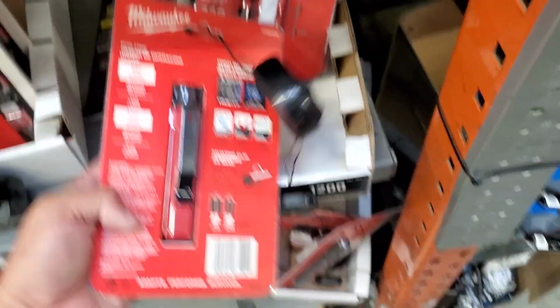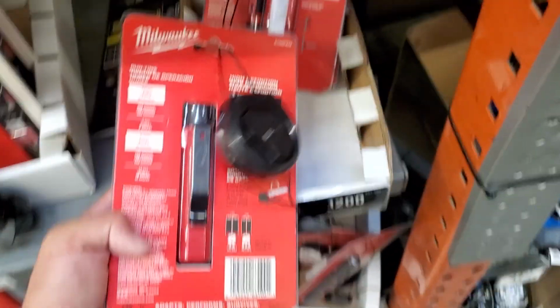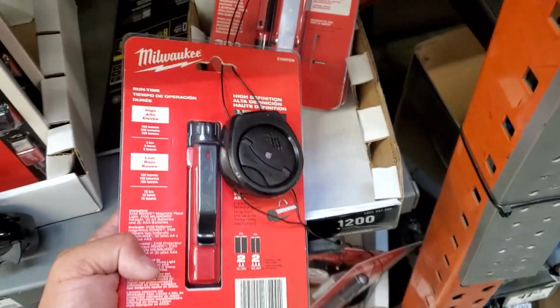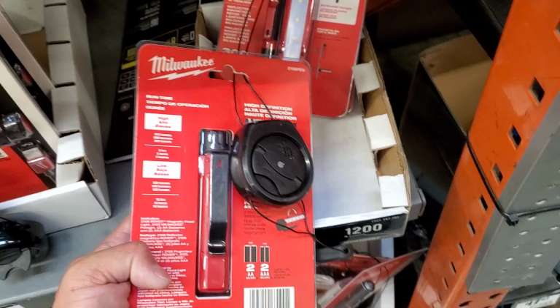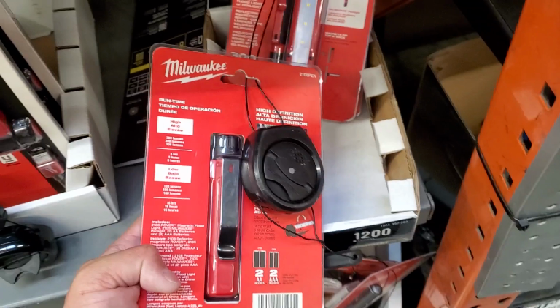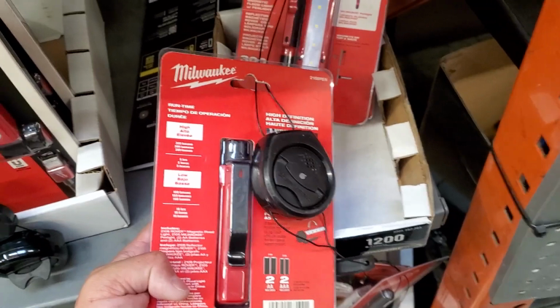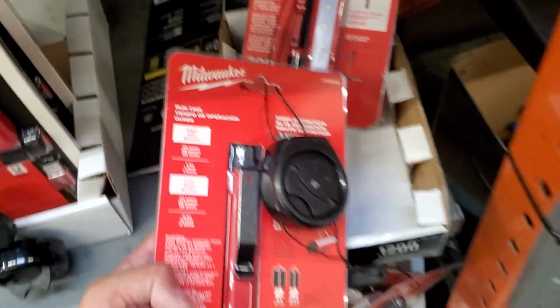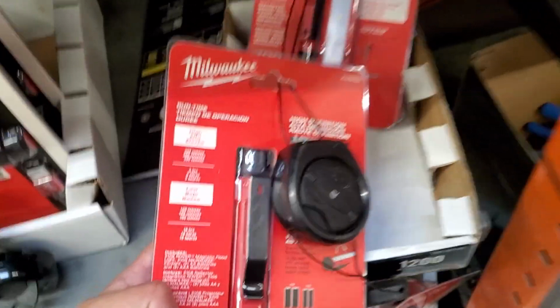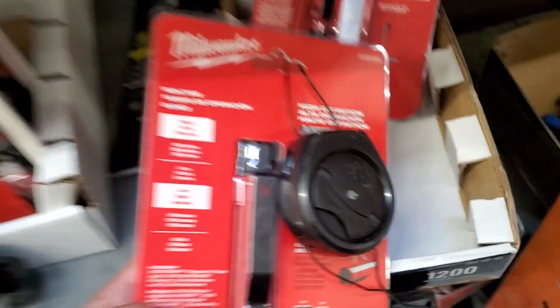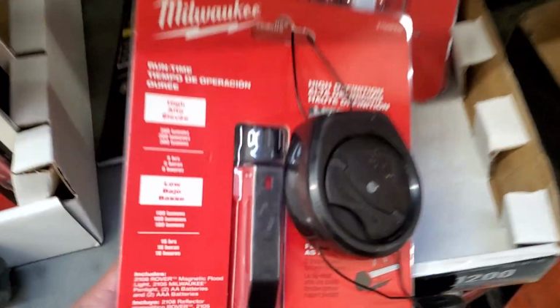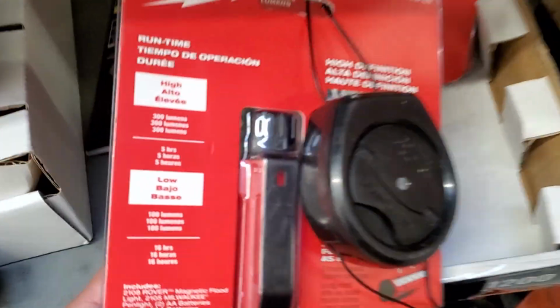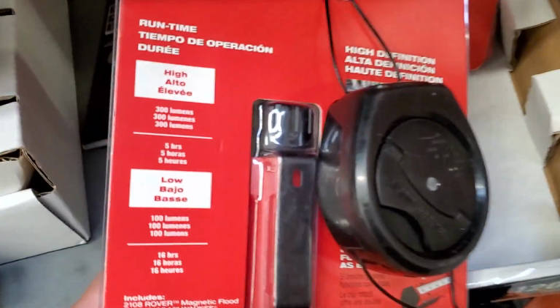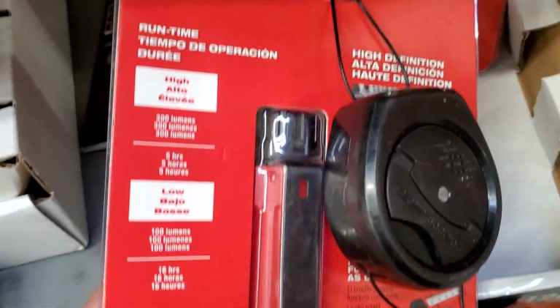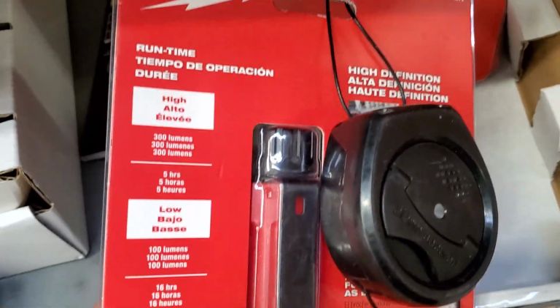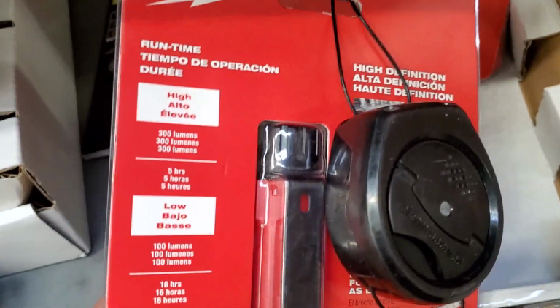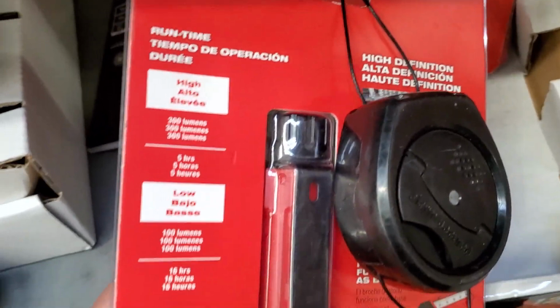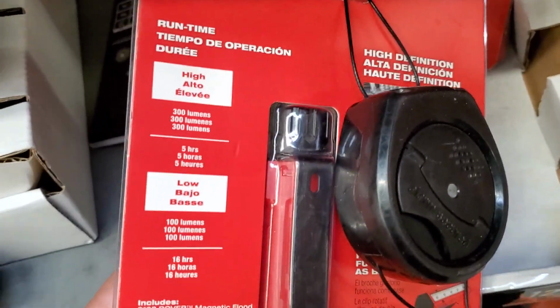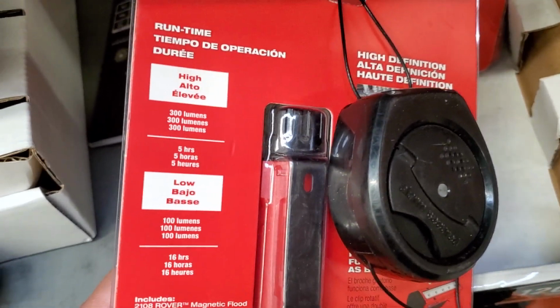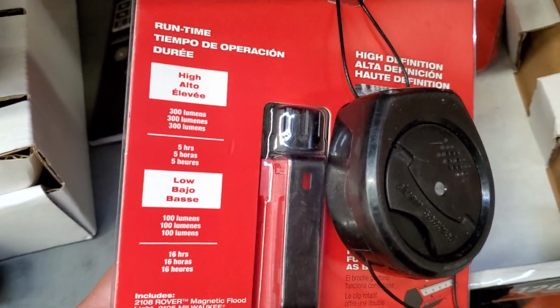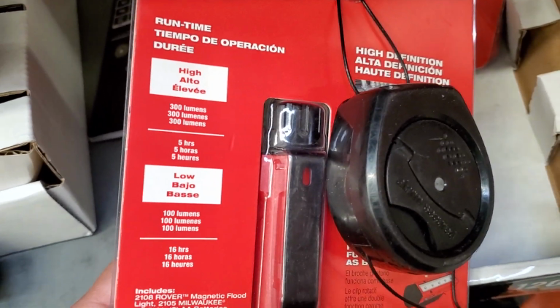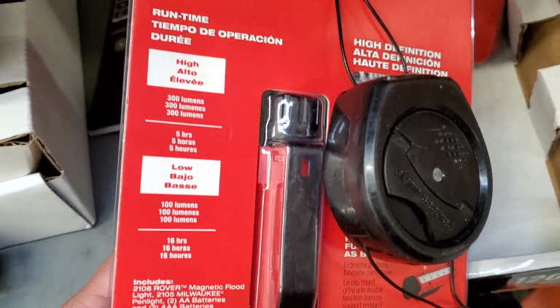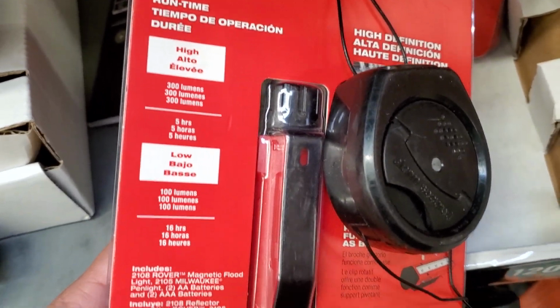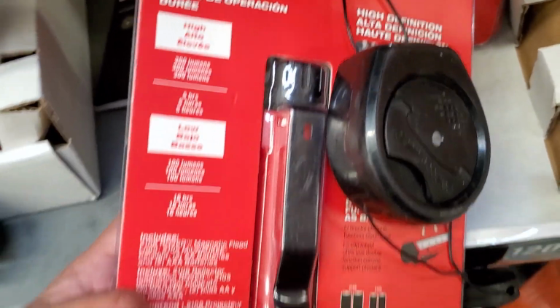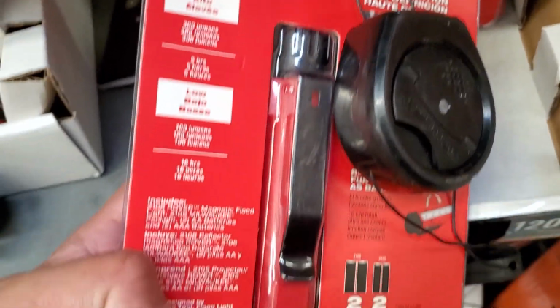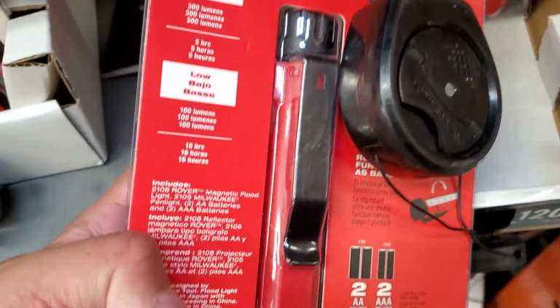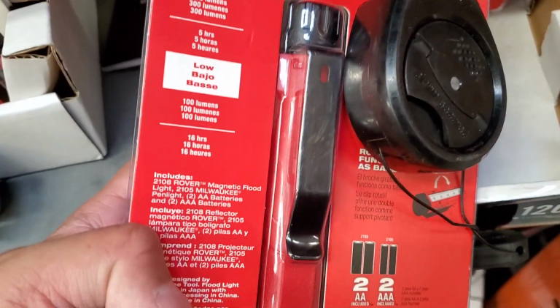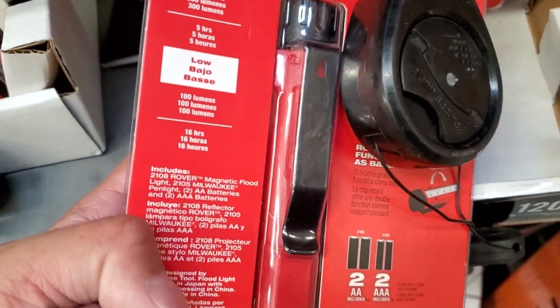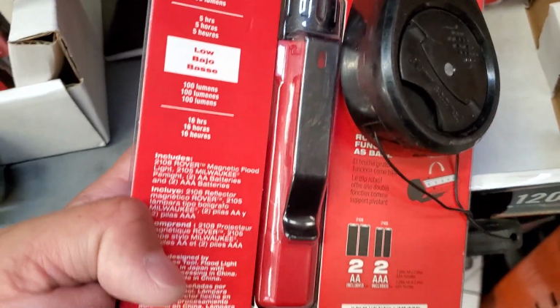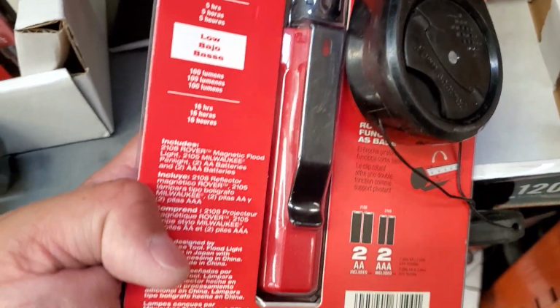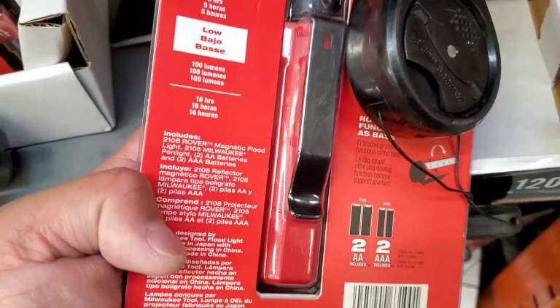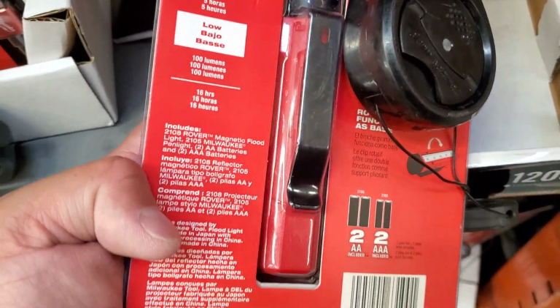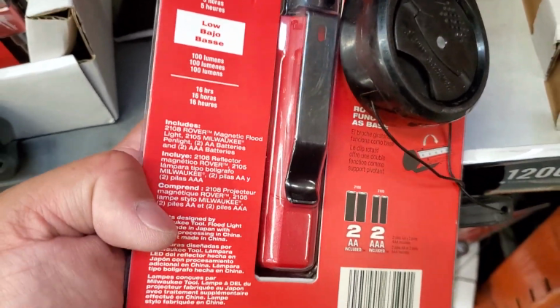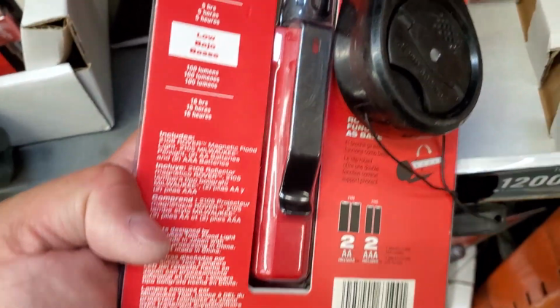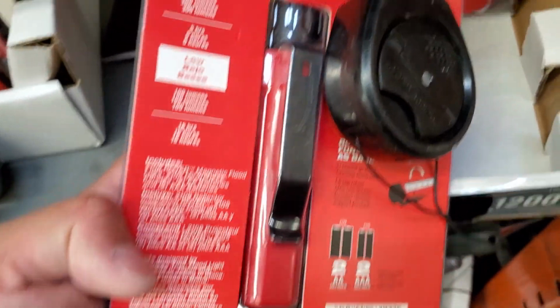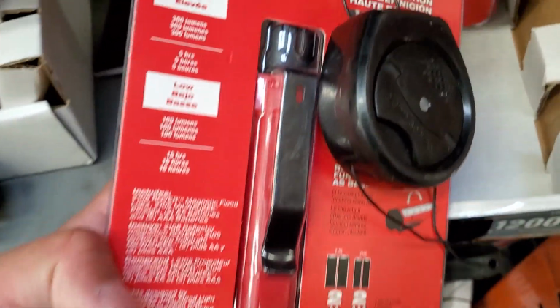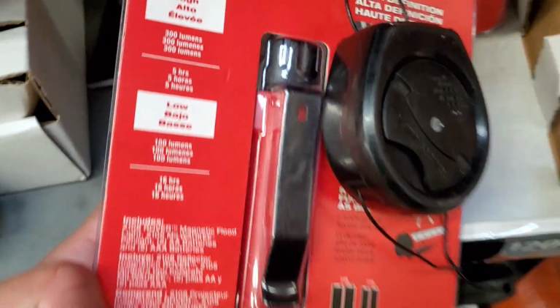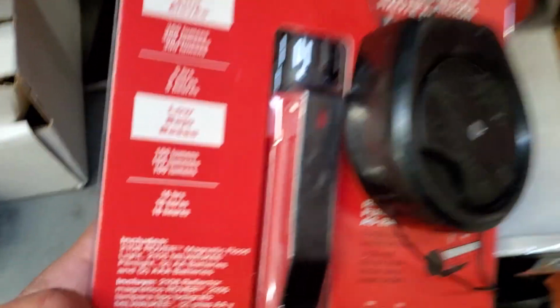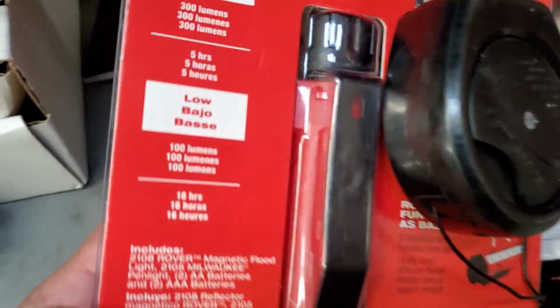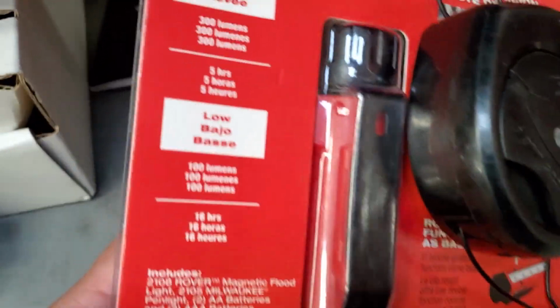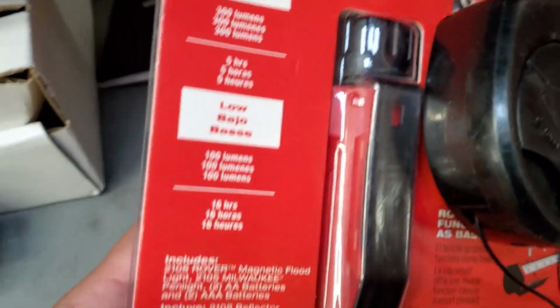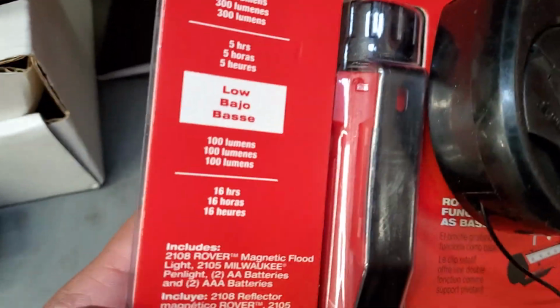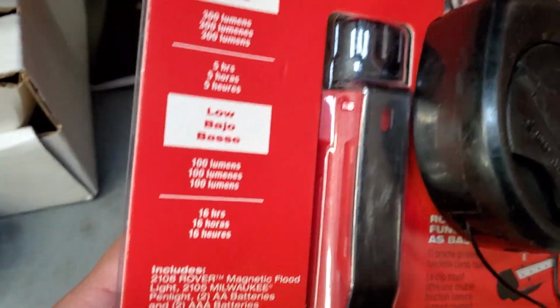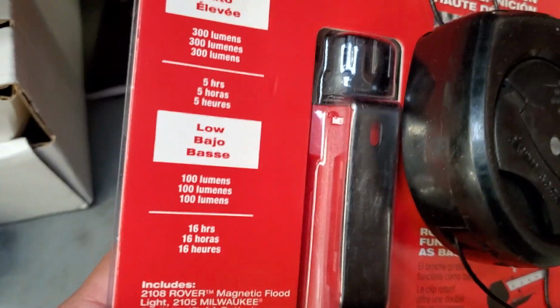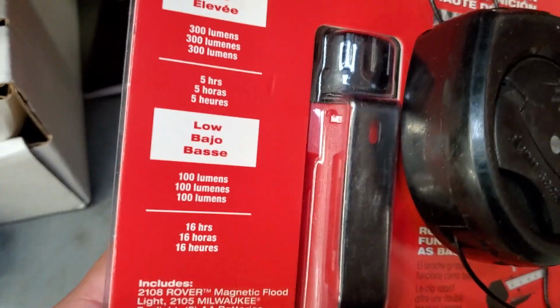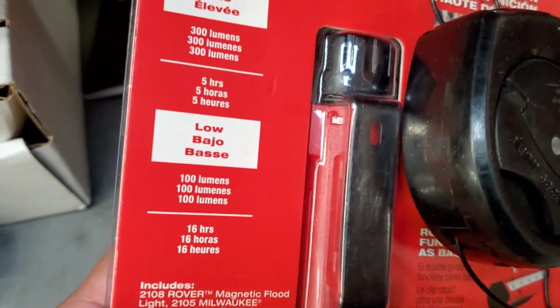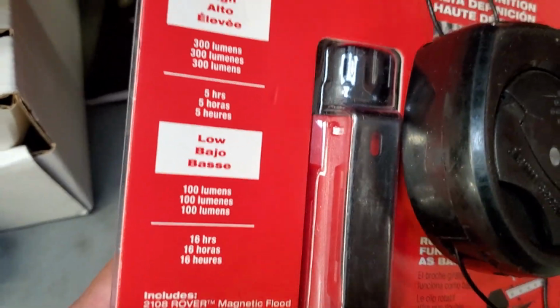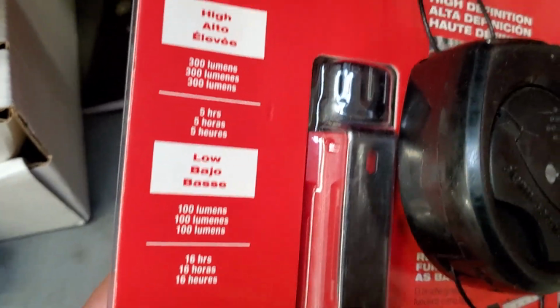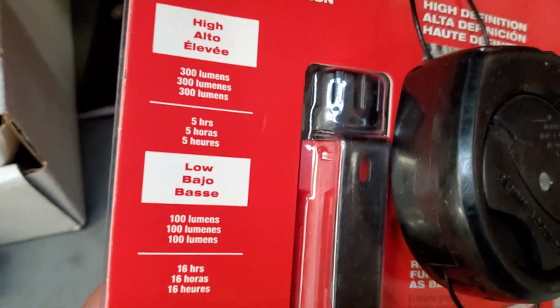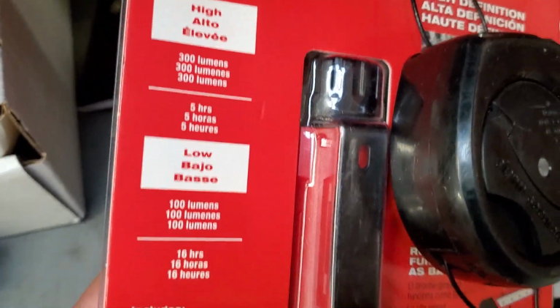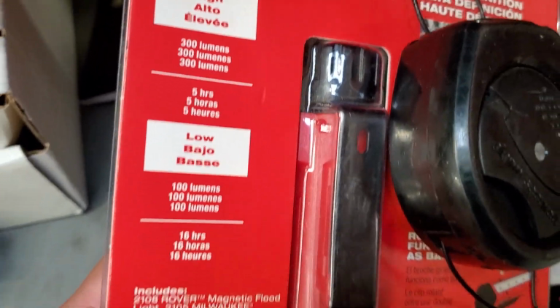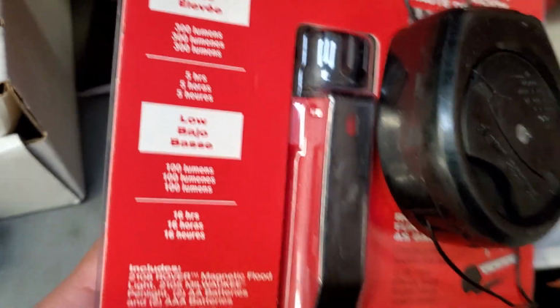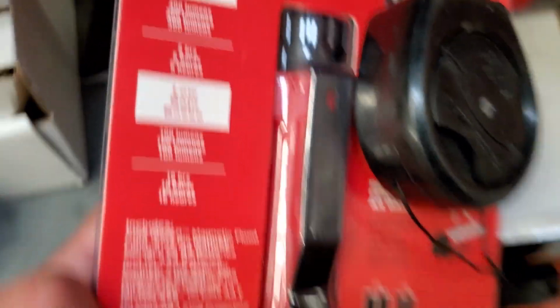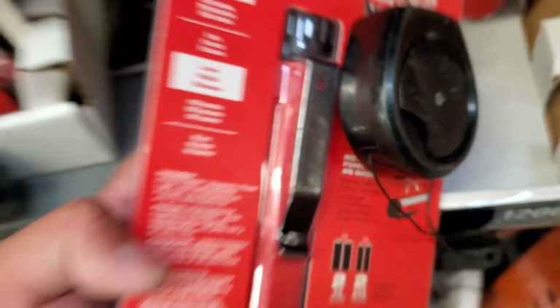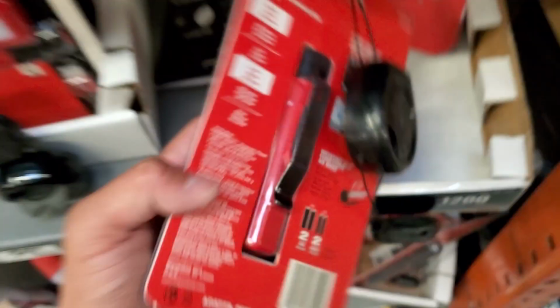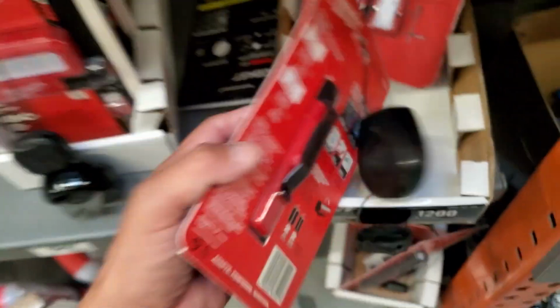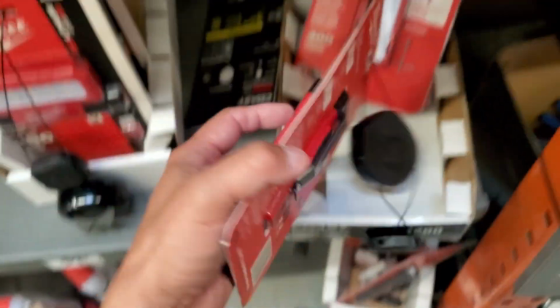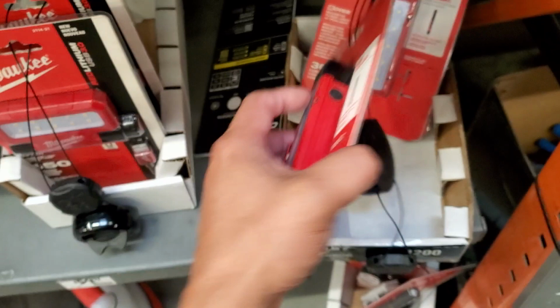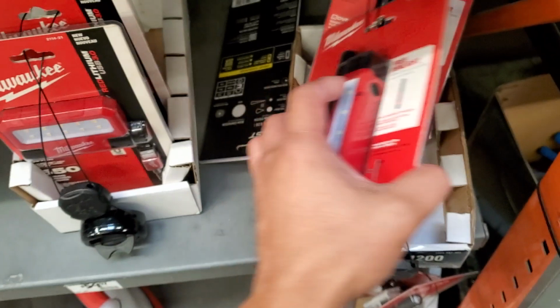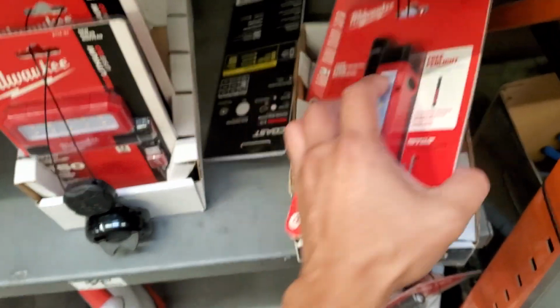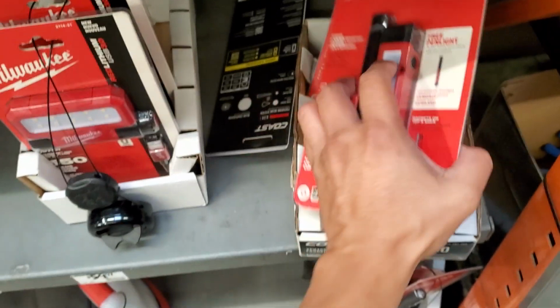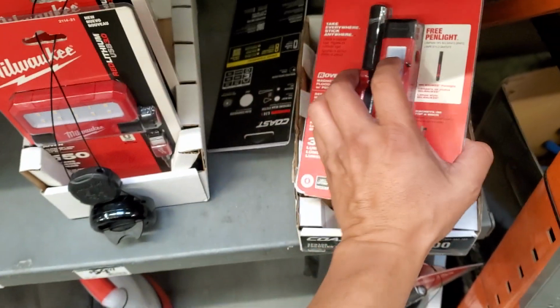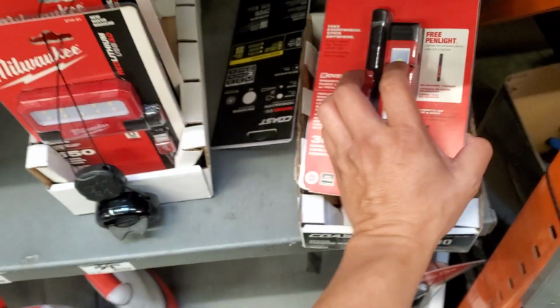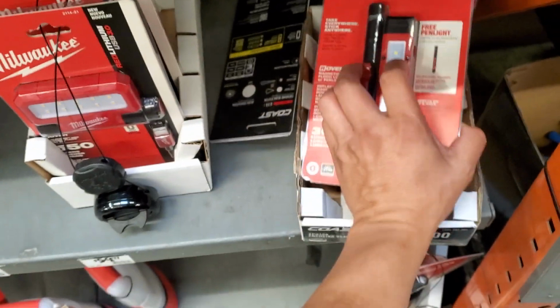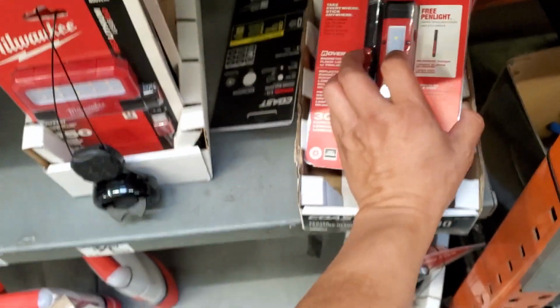So high auto, five hours. You guys get all that.